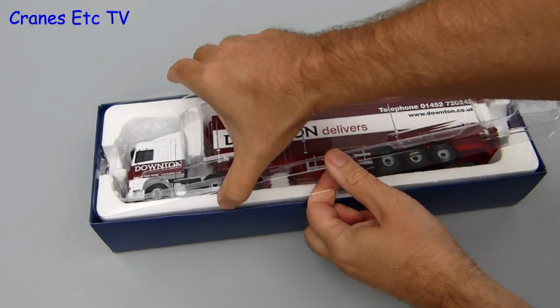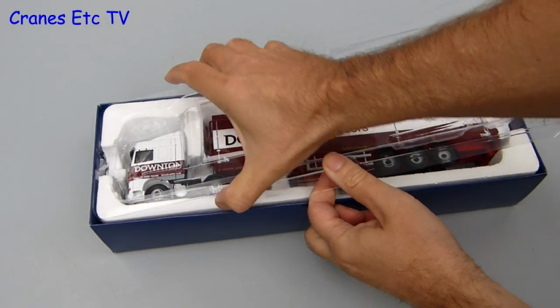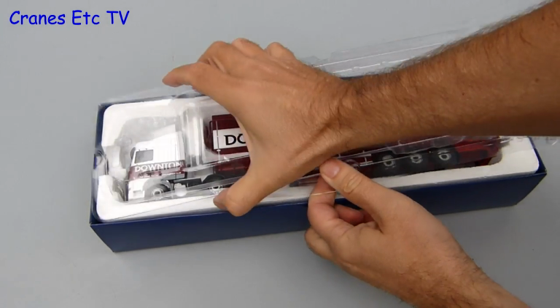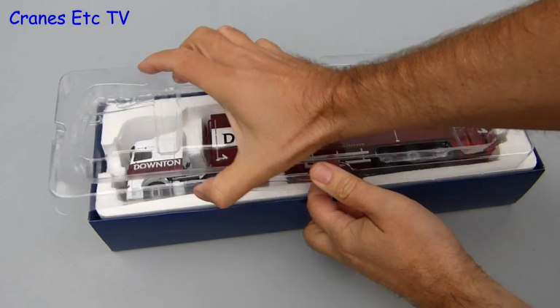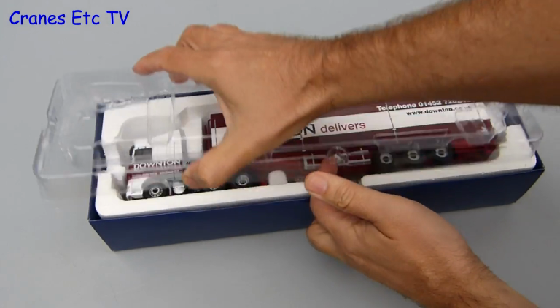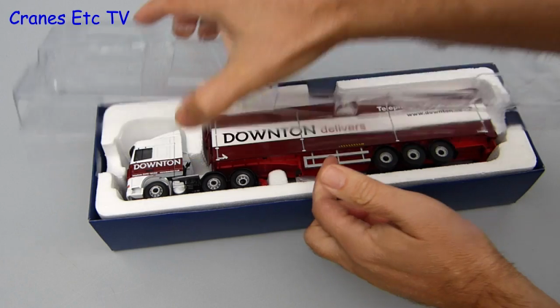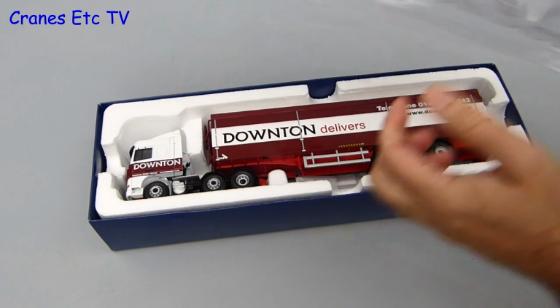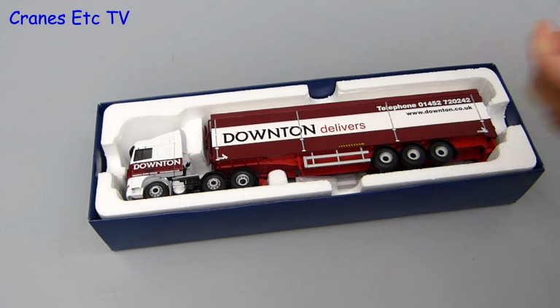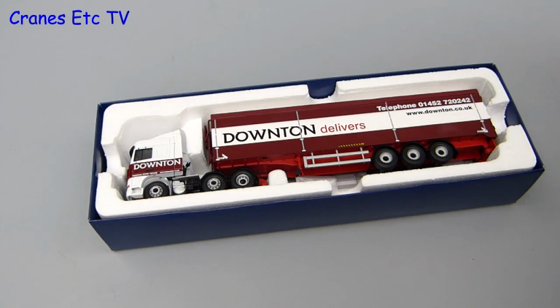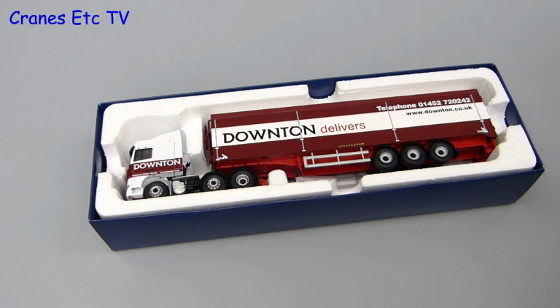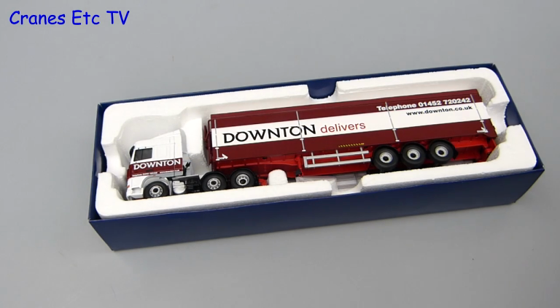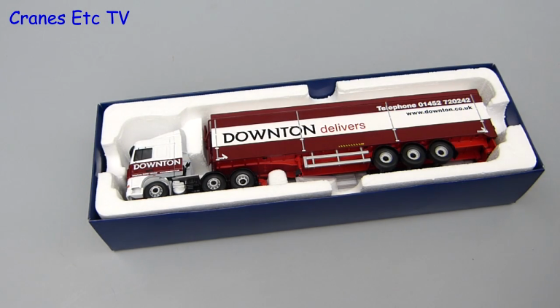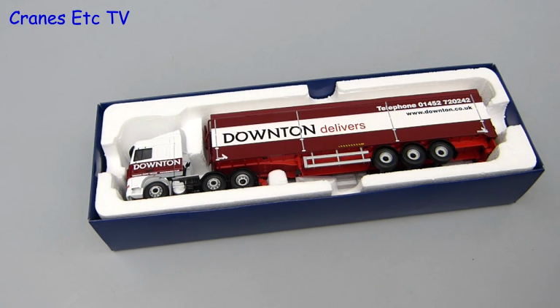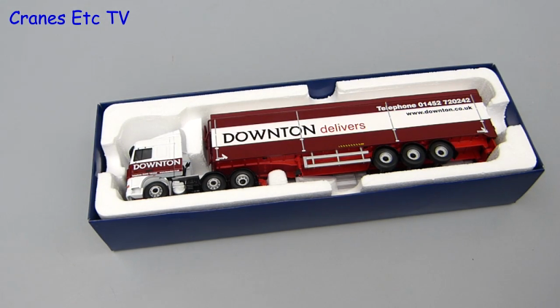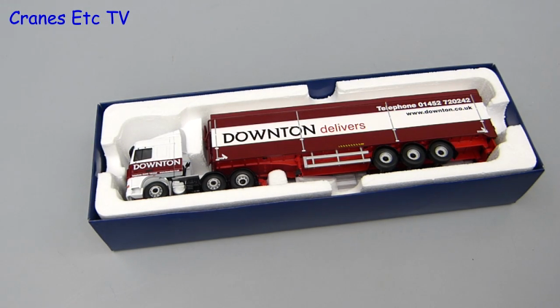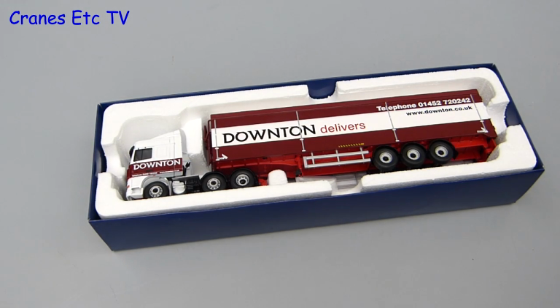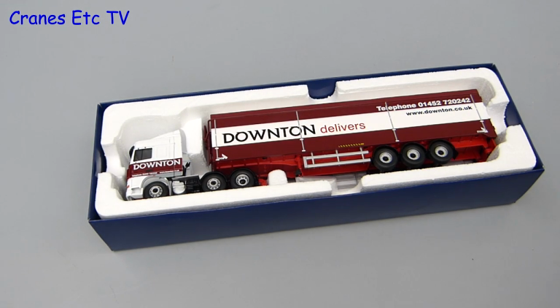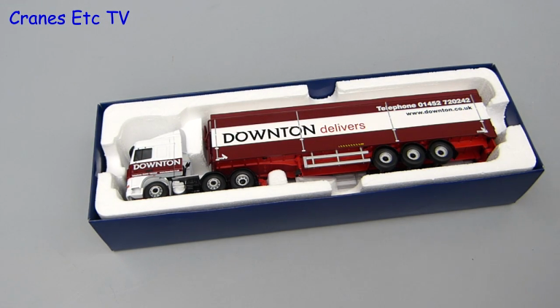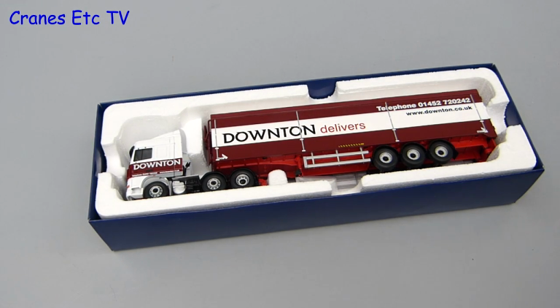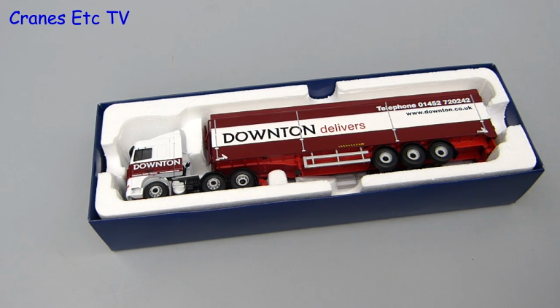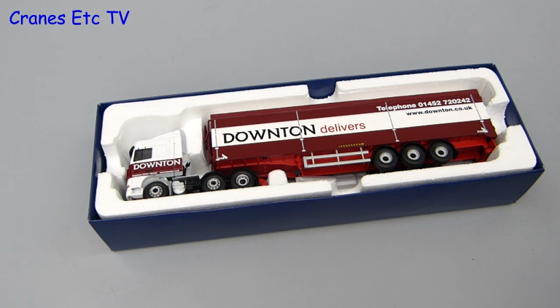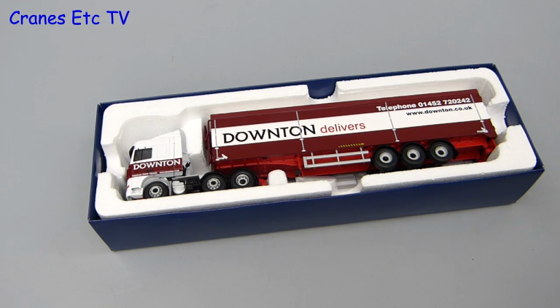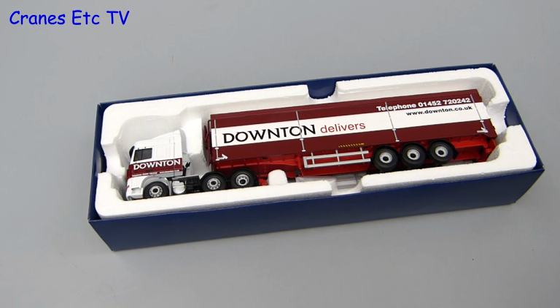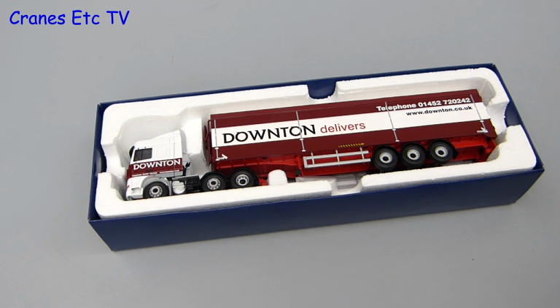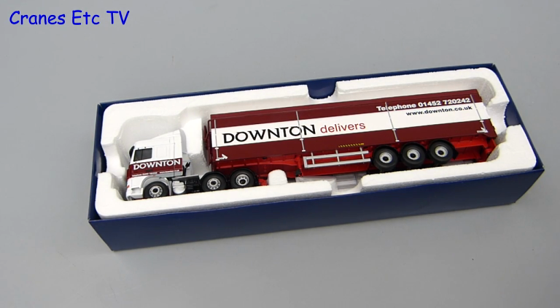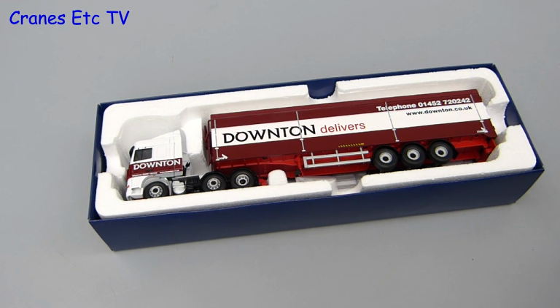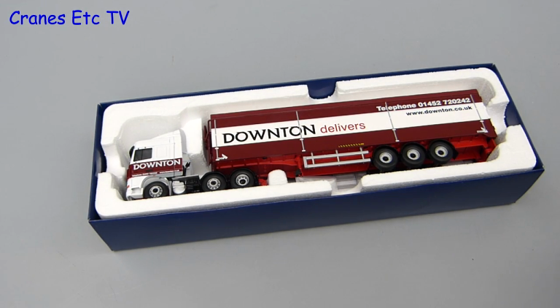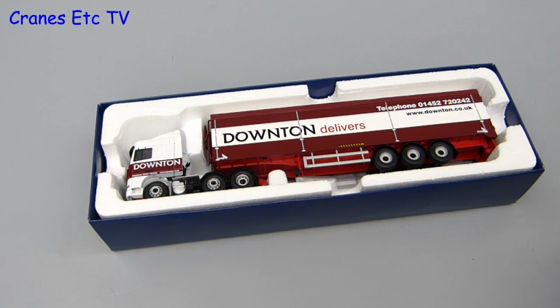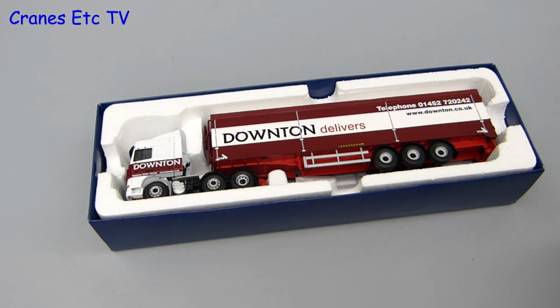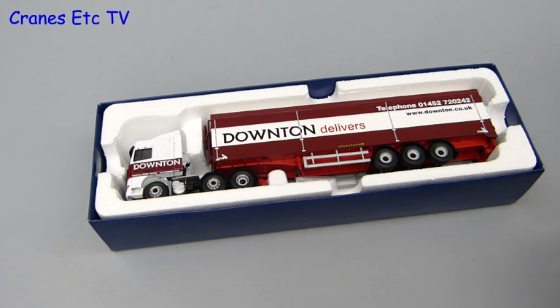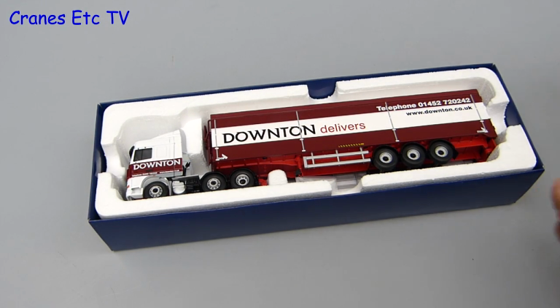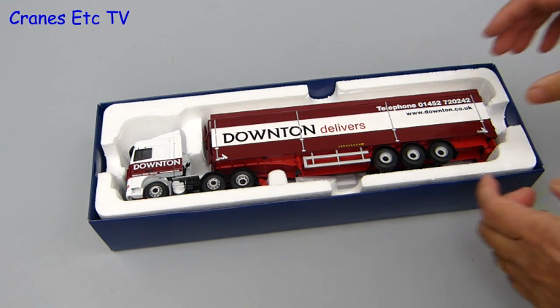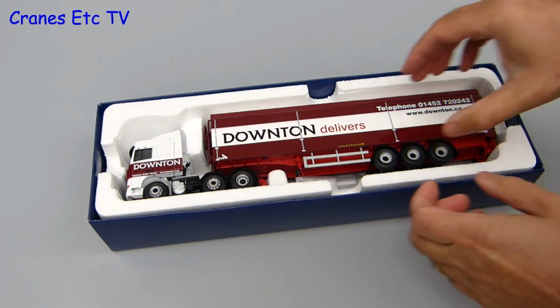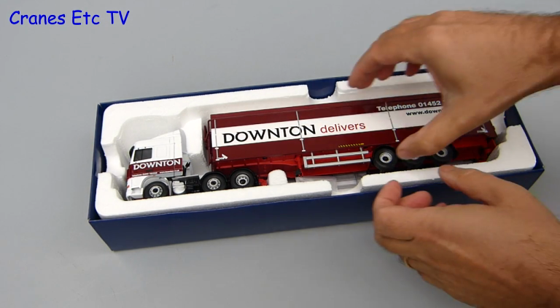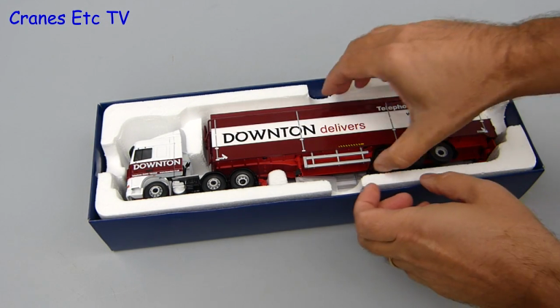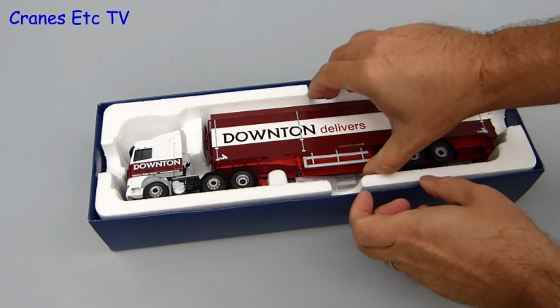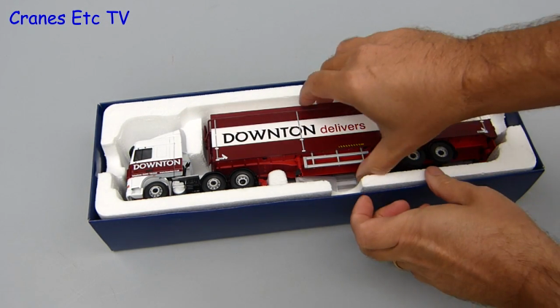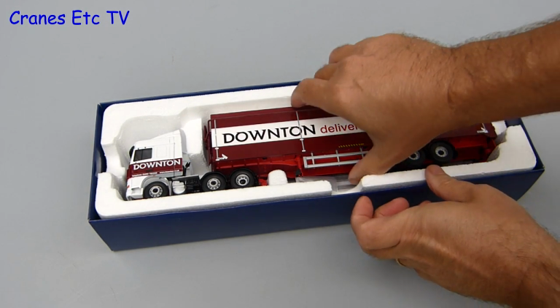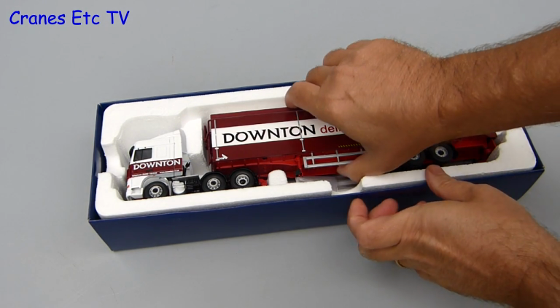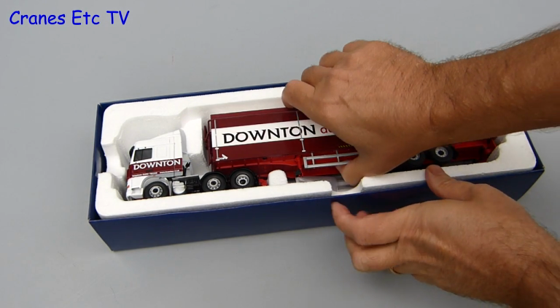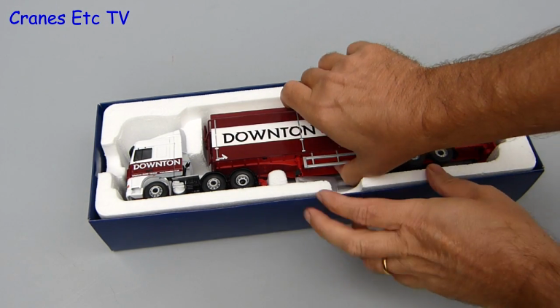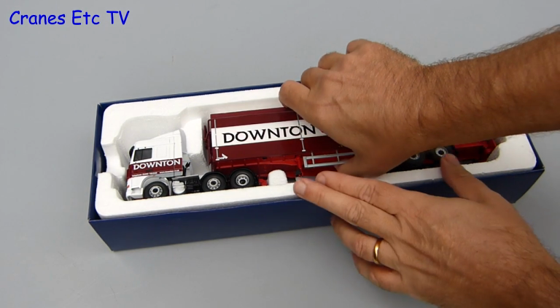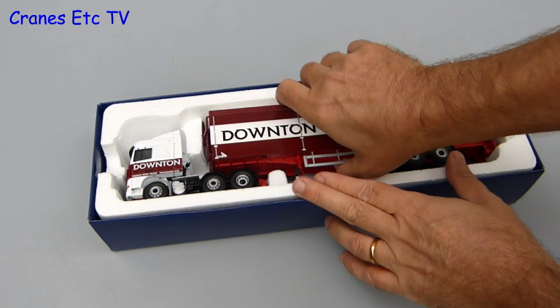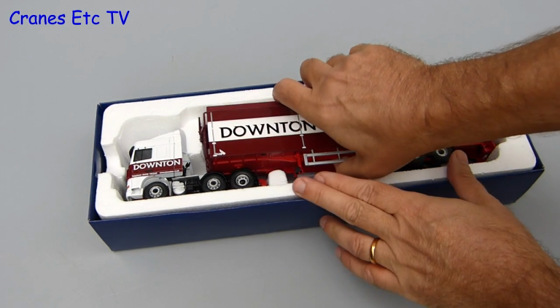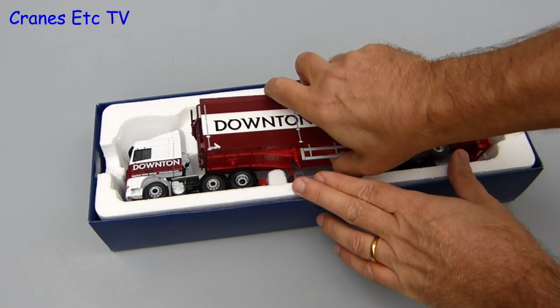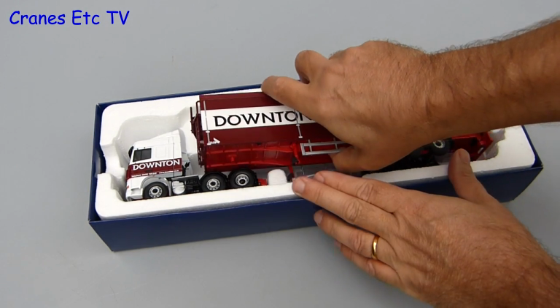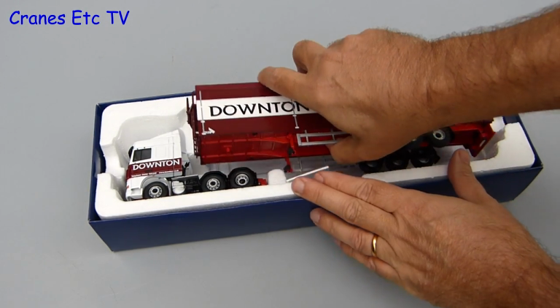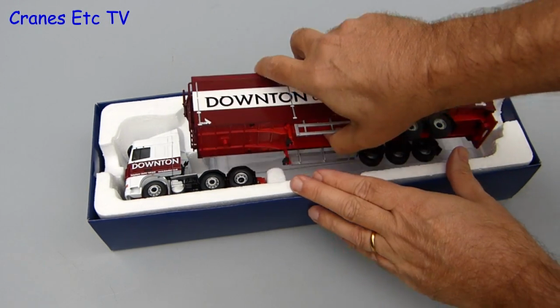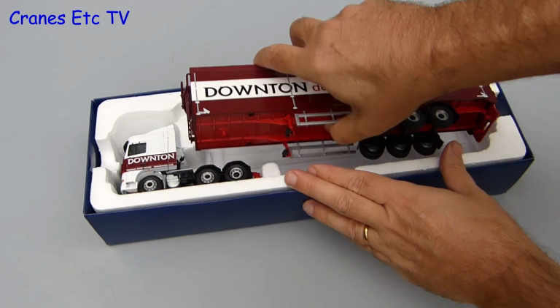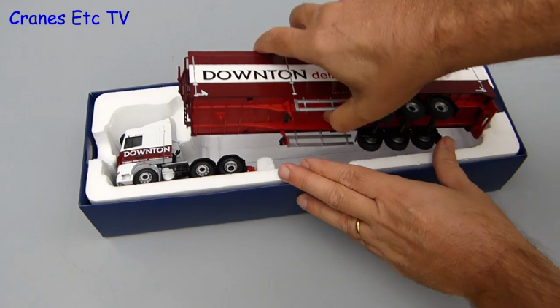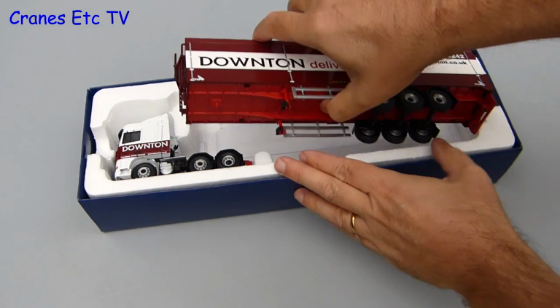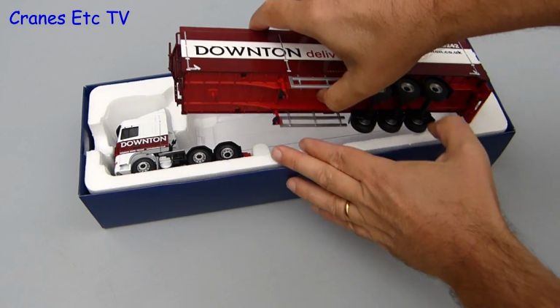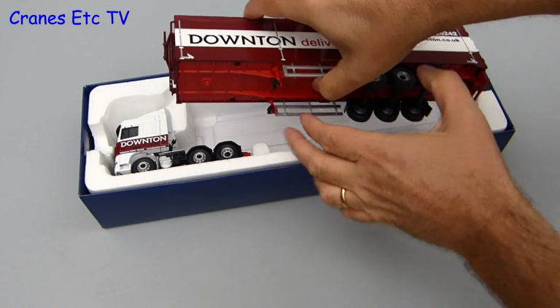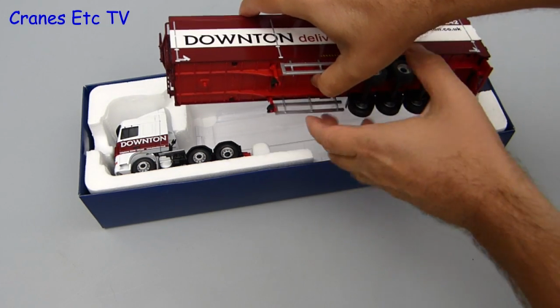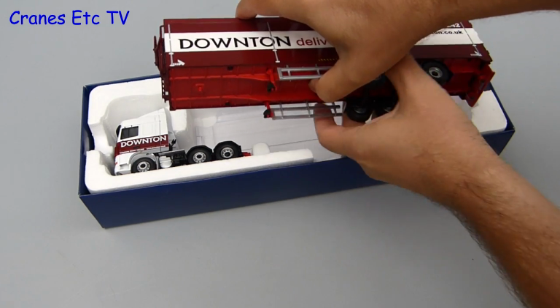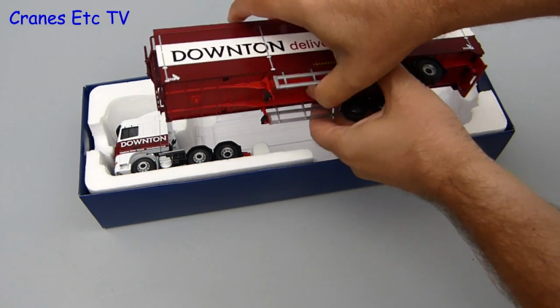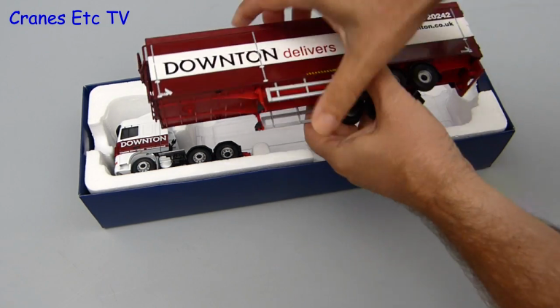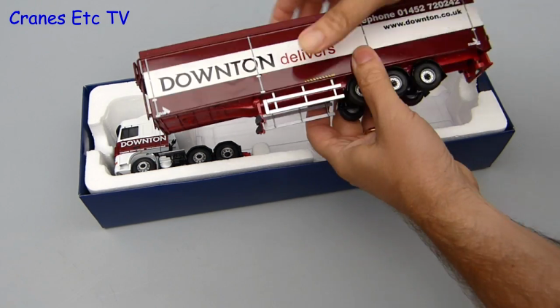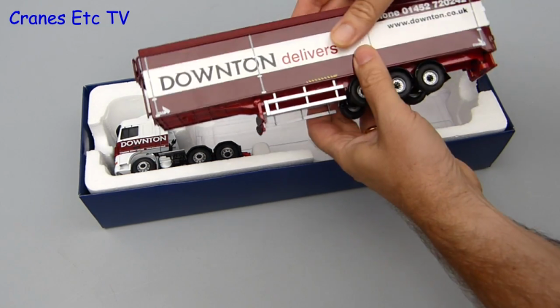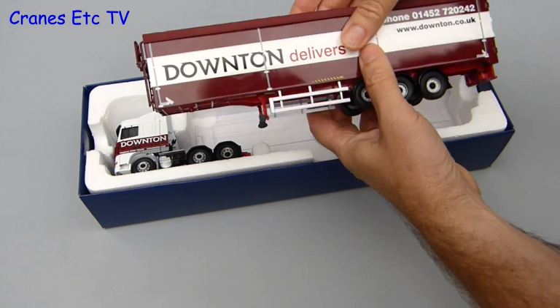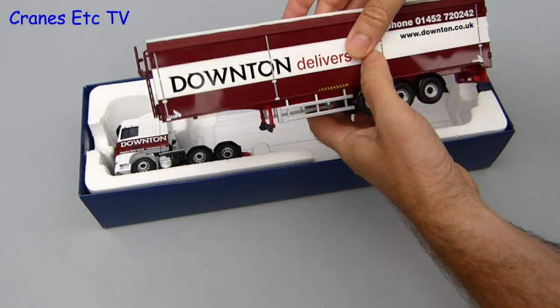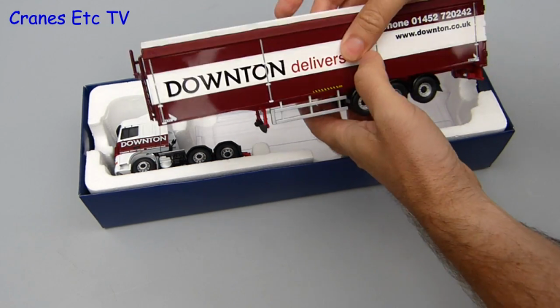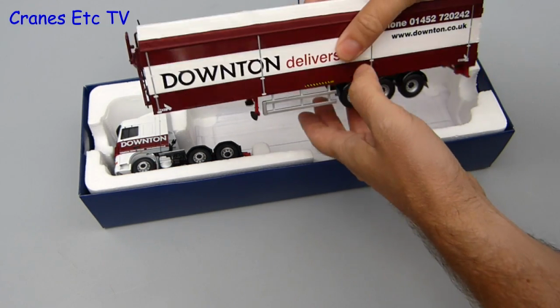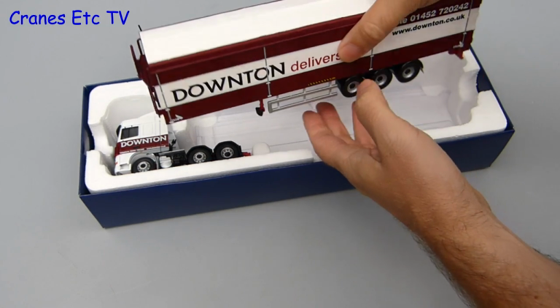The packaging of the model is typical for Corgi. It's an expanded polystyrene tray with a clear plastic lid and it does a good job of protecting the model during shipping.